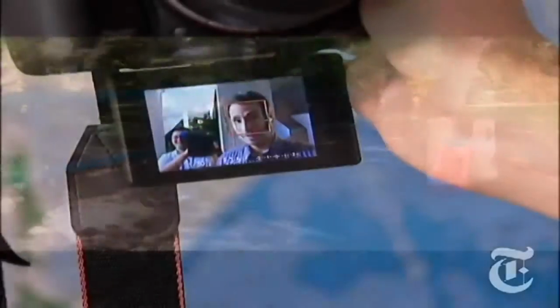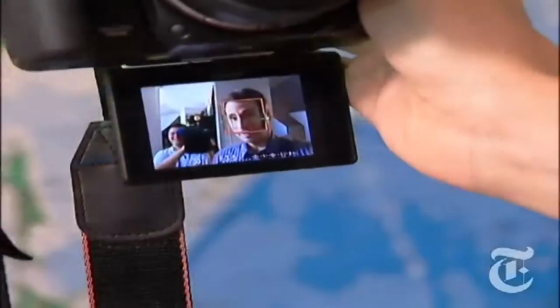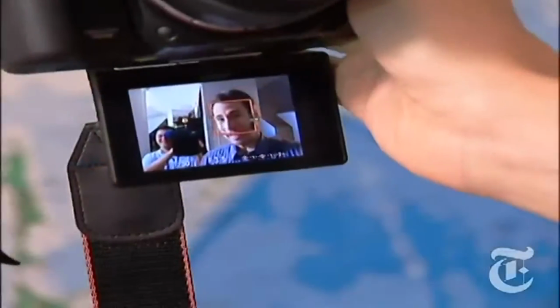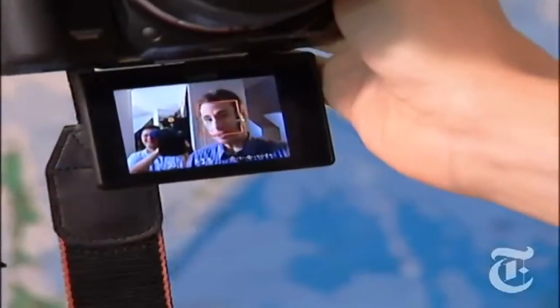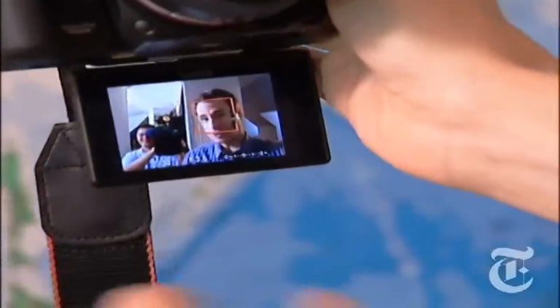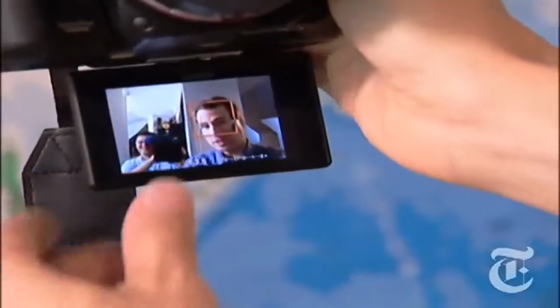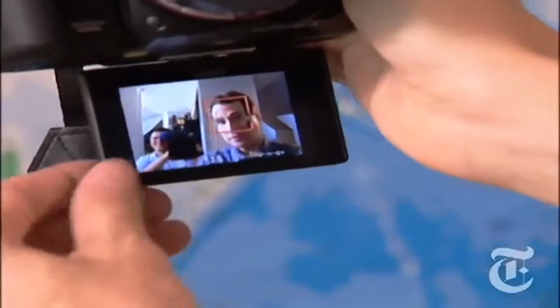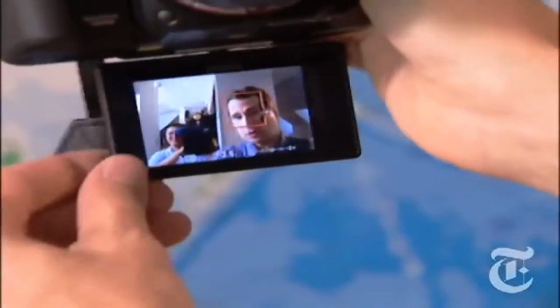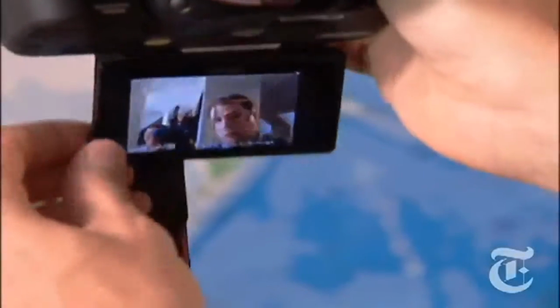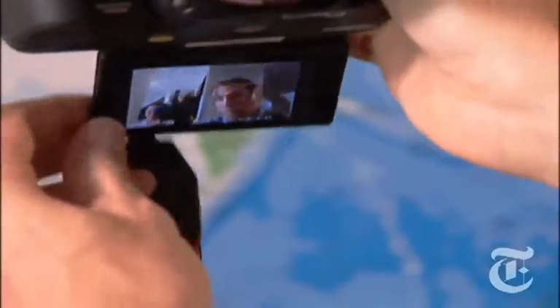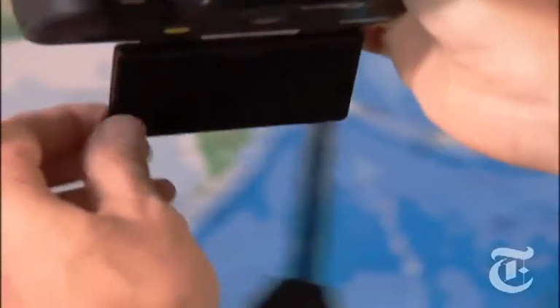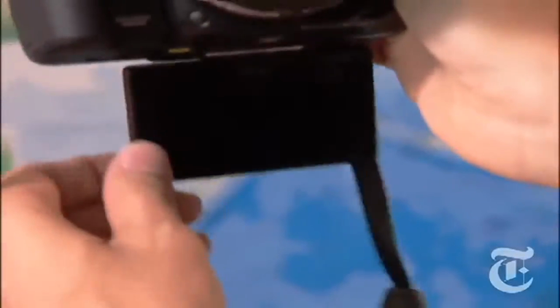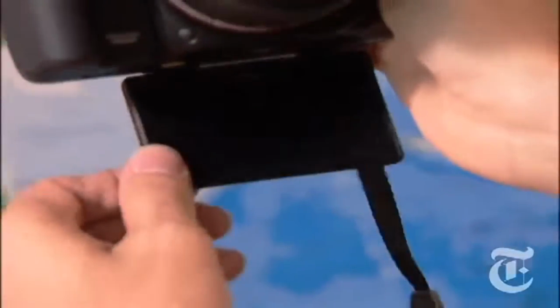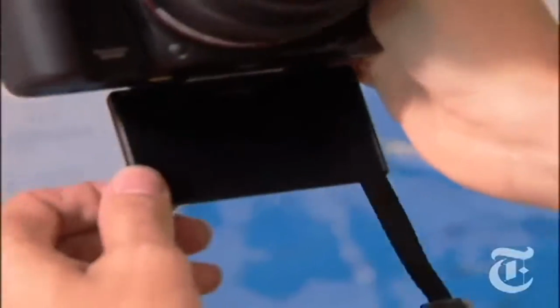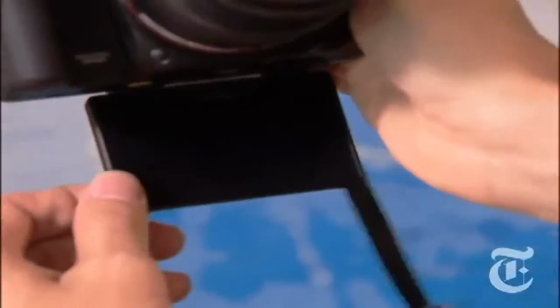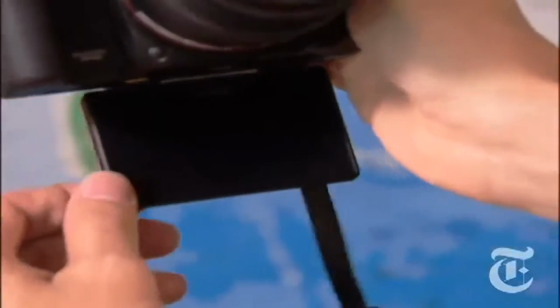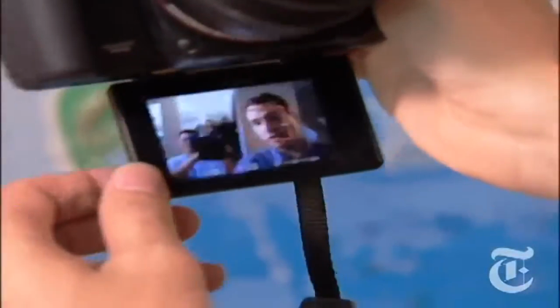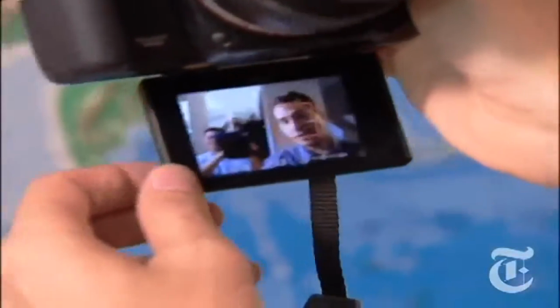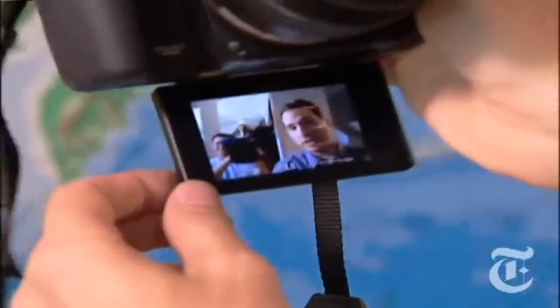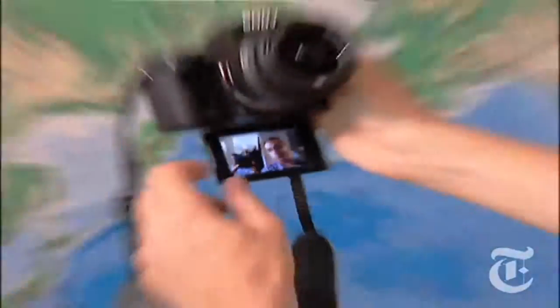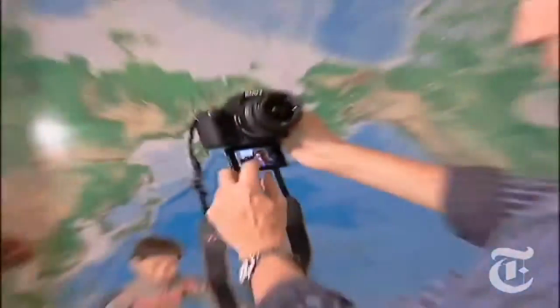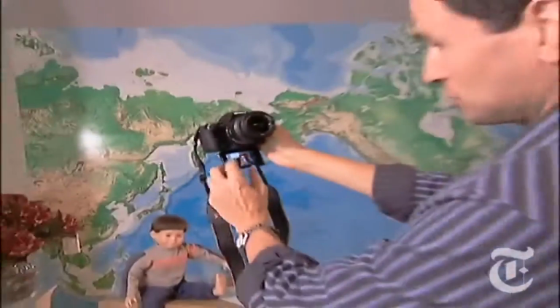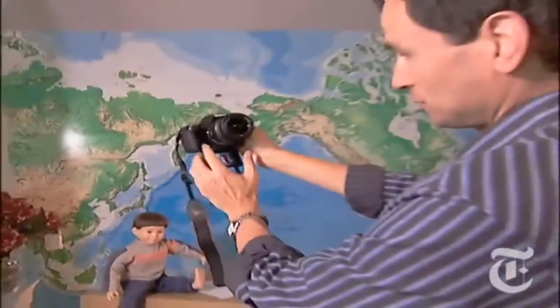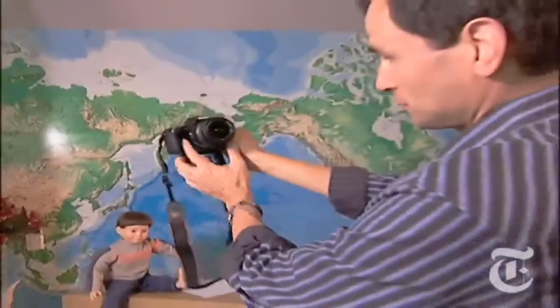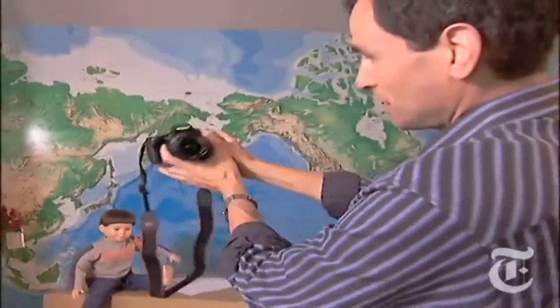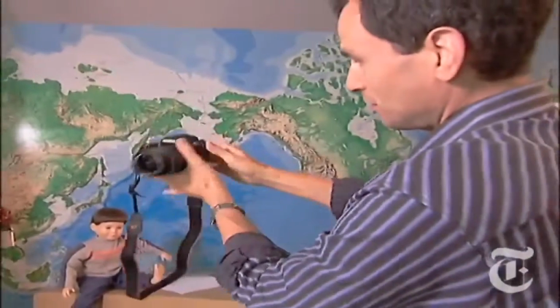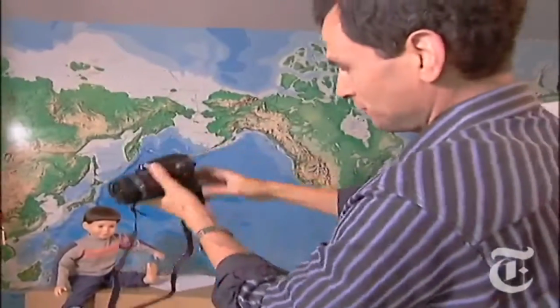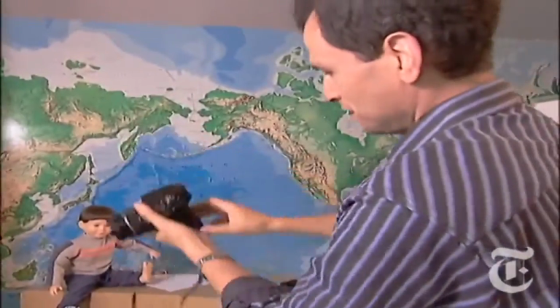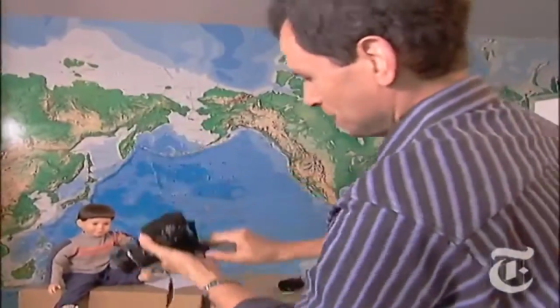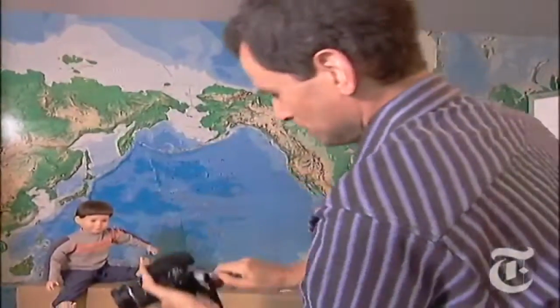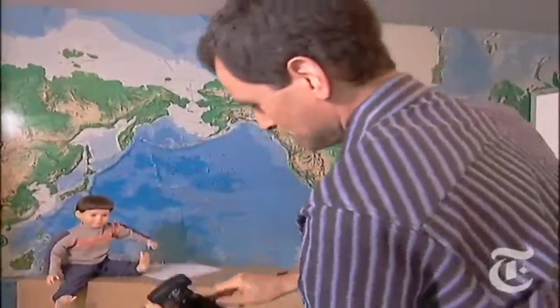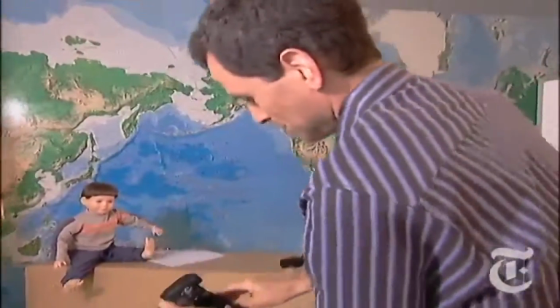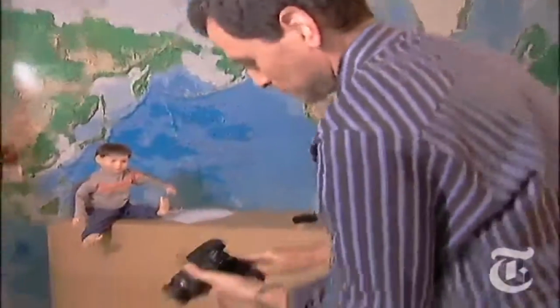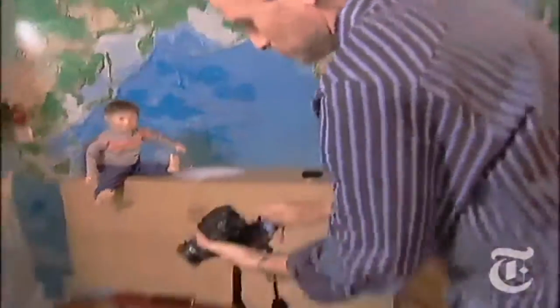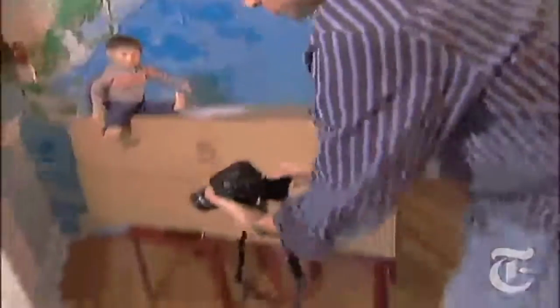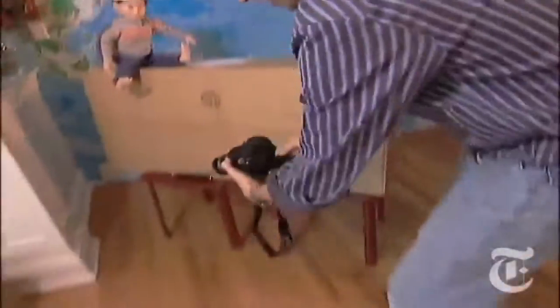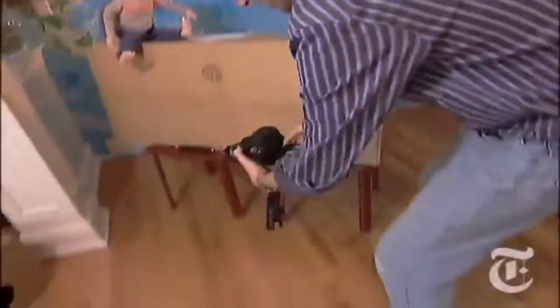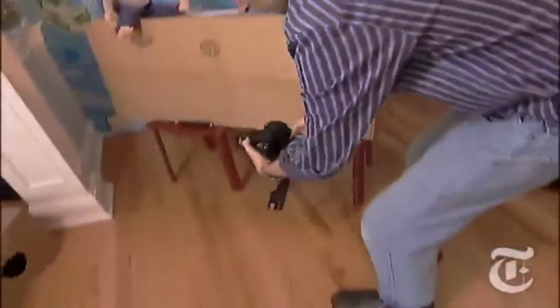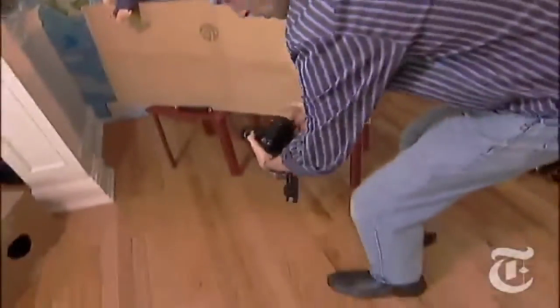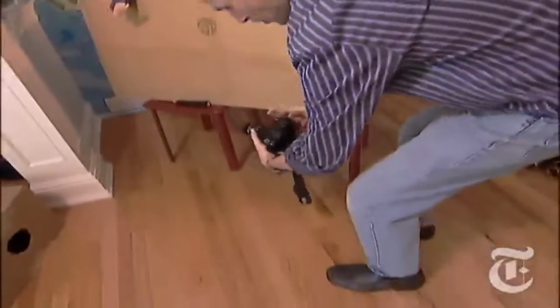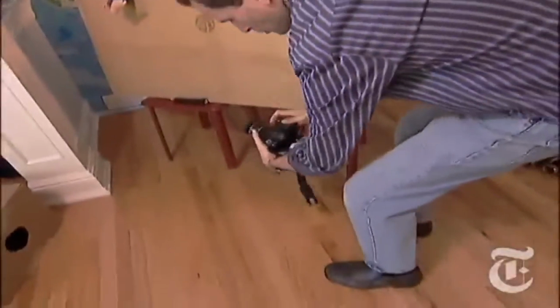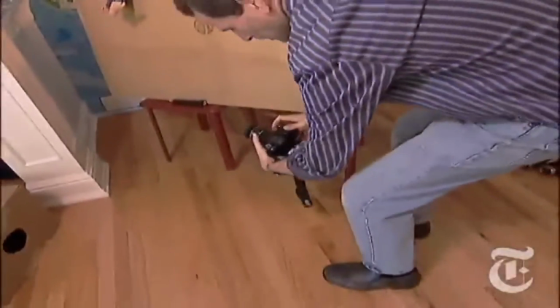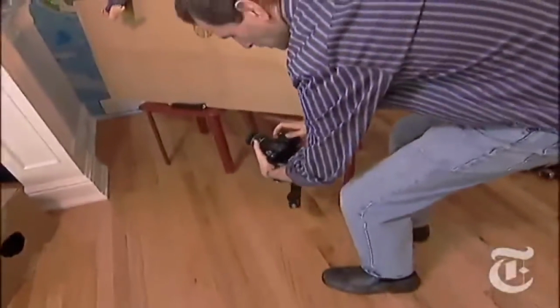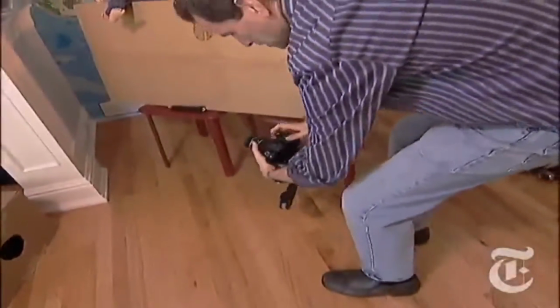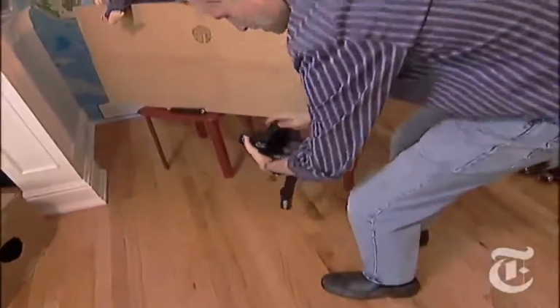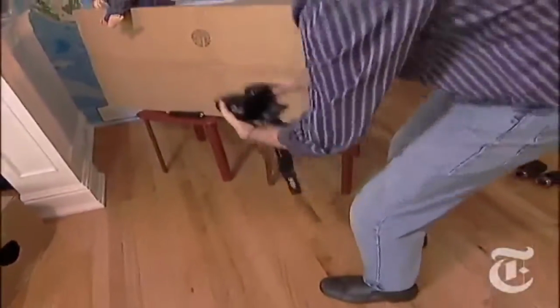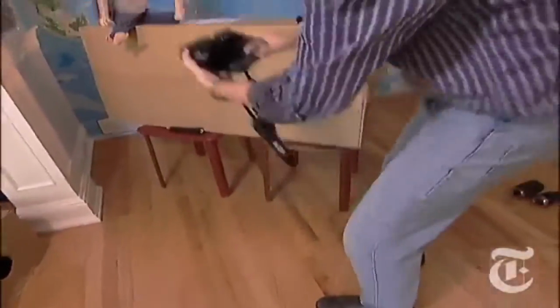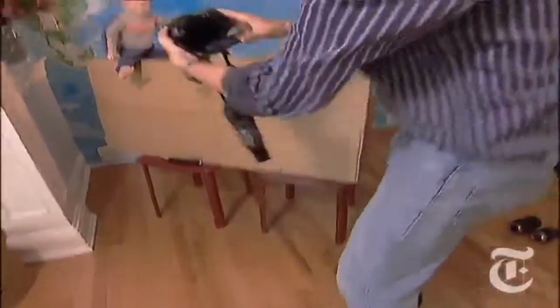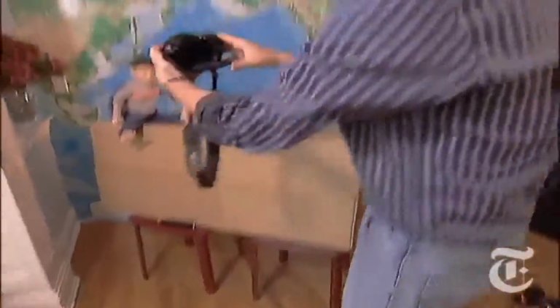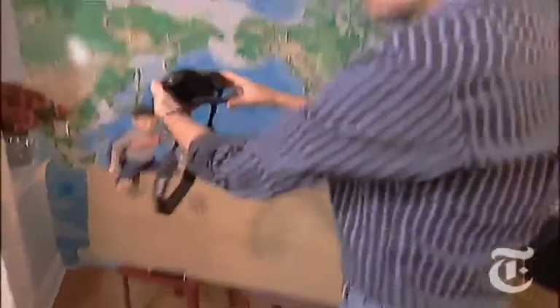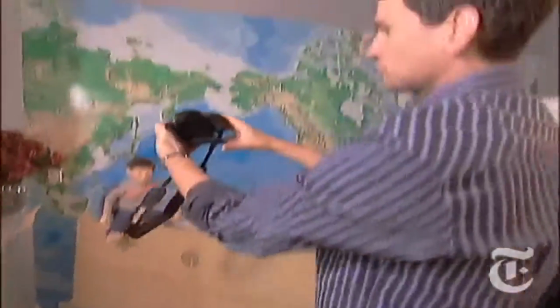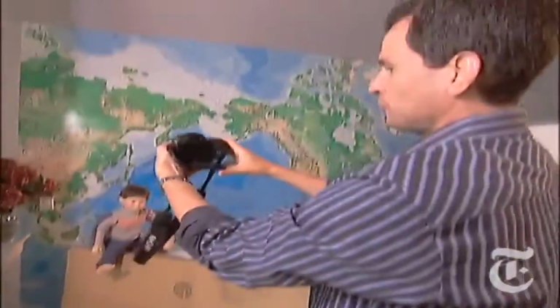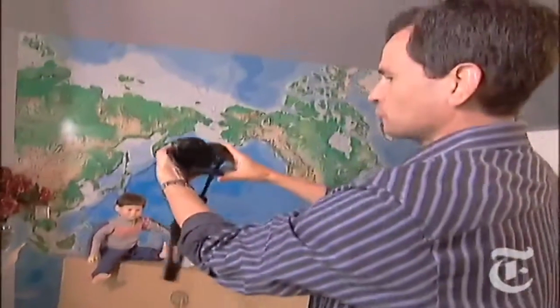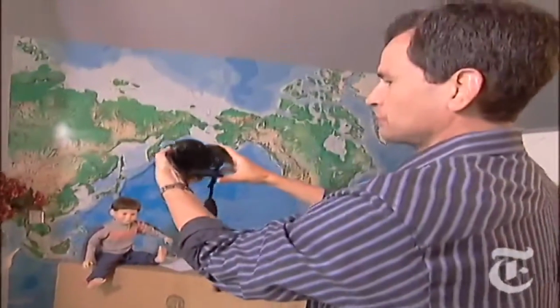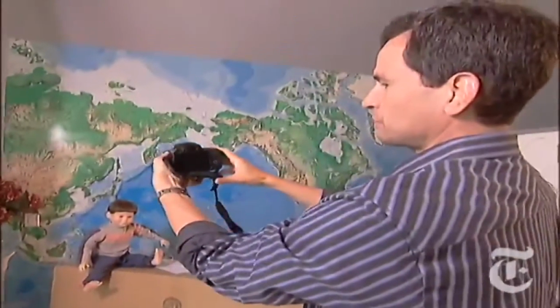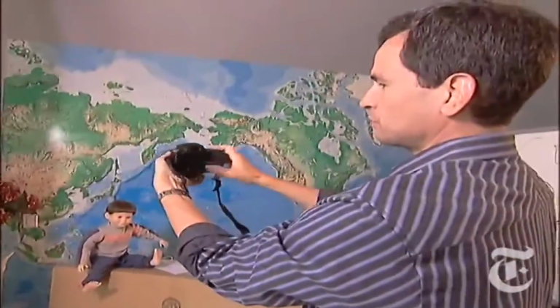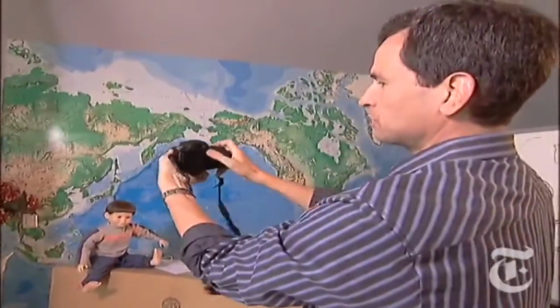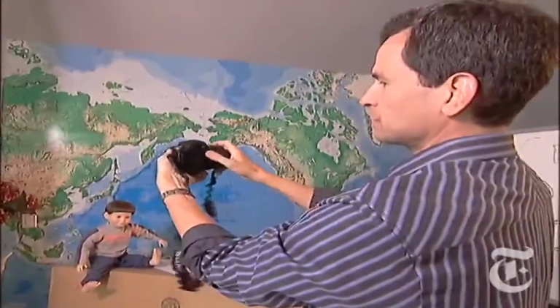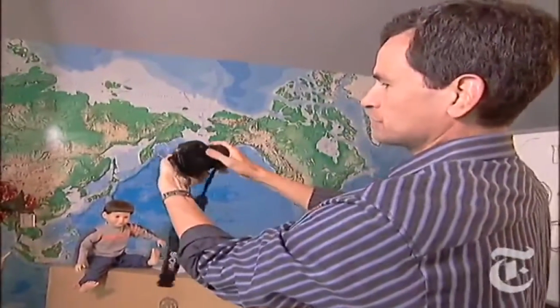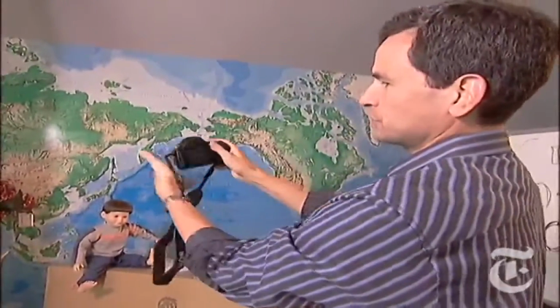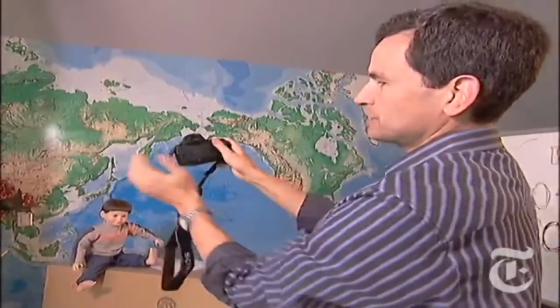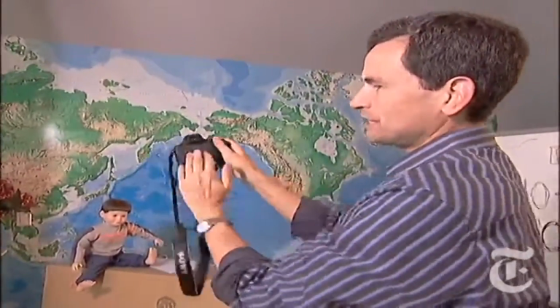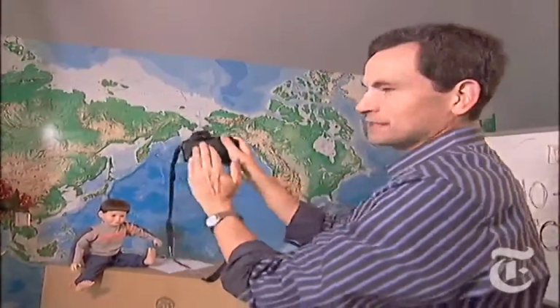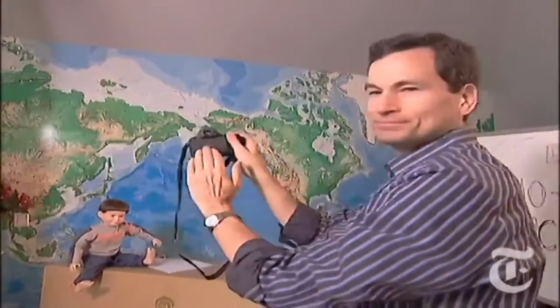I also like the super bendy screen. You can take pictures of yourself, you can take pictures way down low like this, or you can just fold it up completely to protect it.